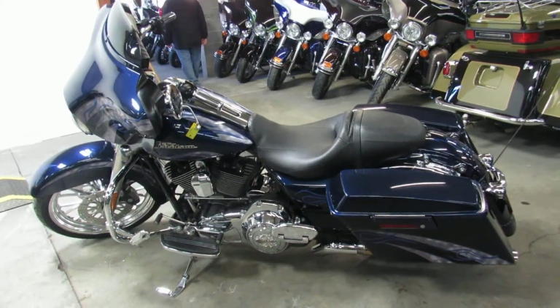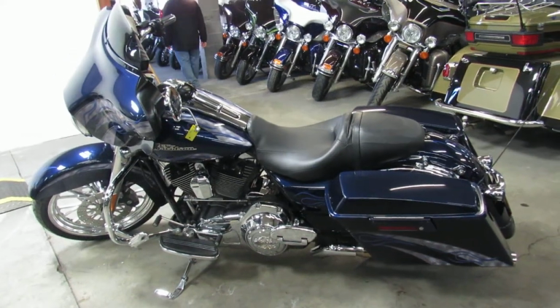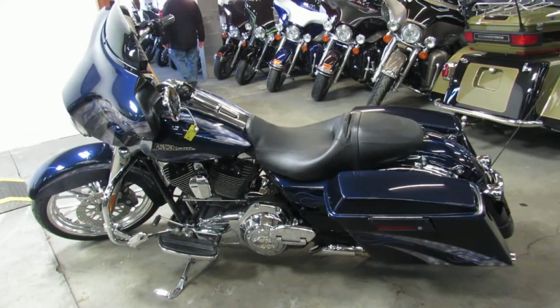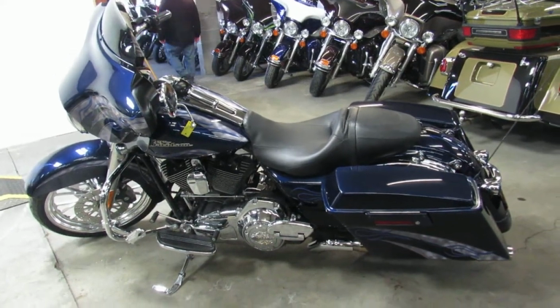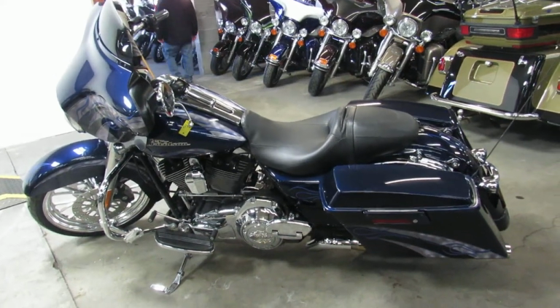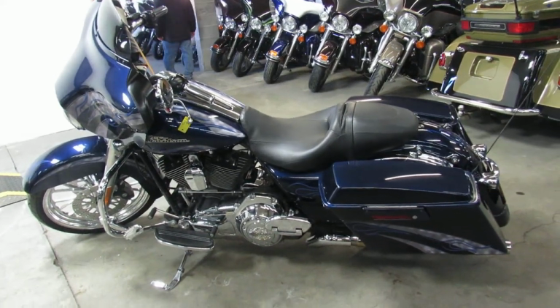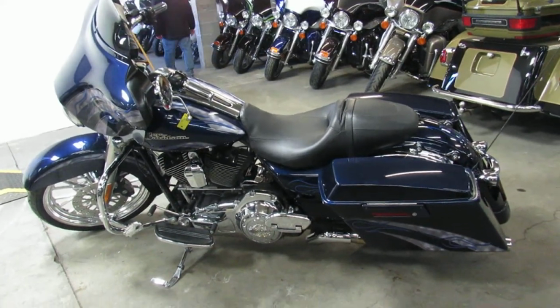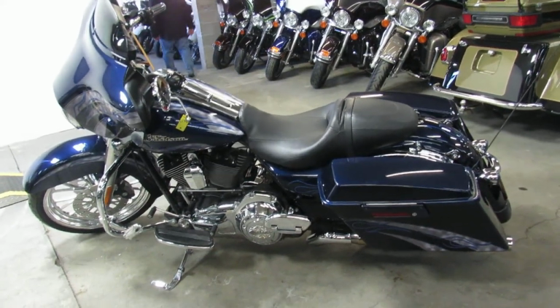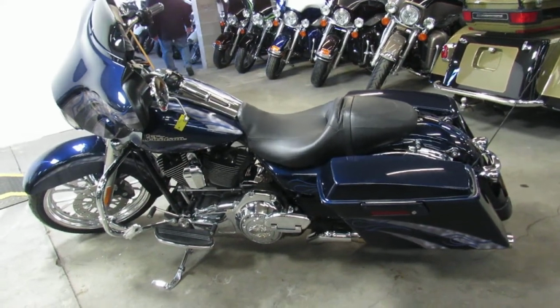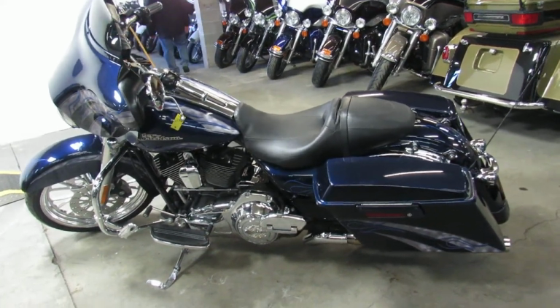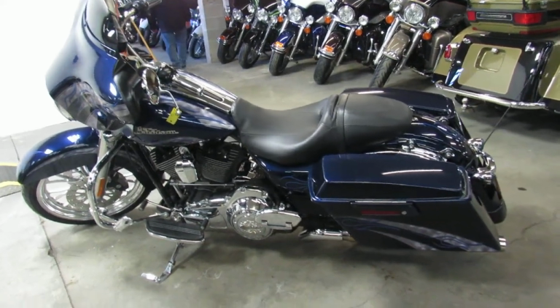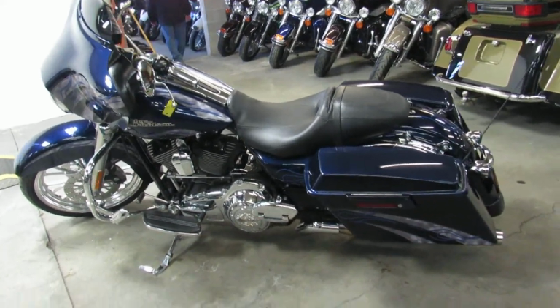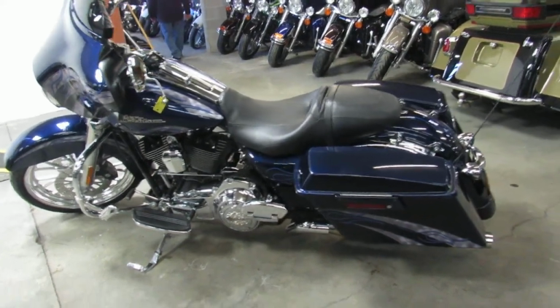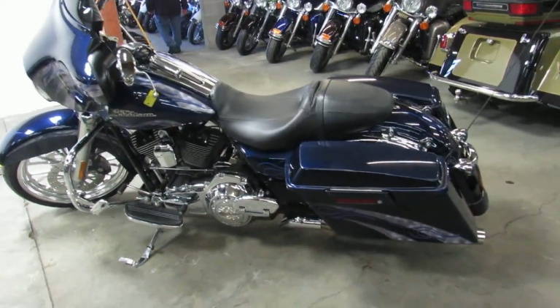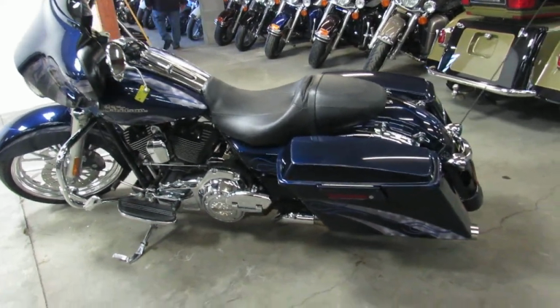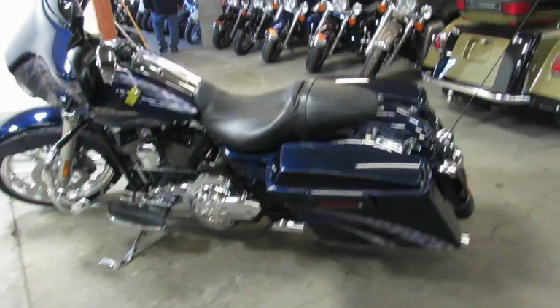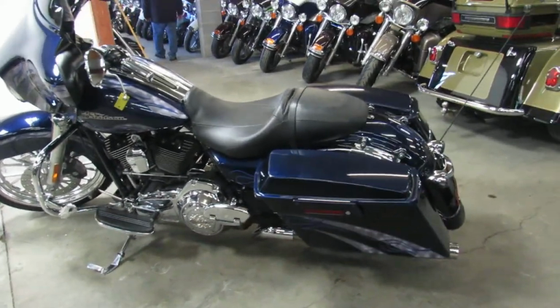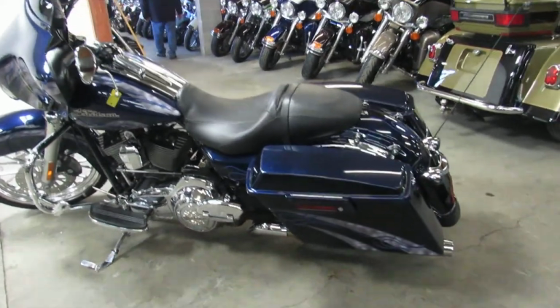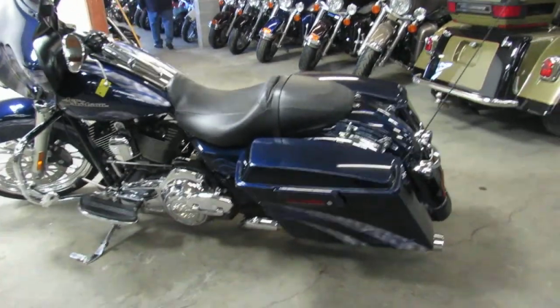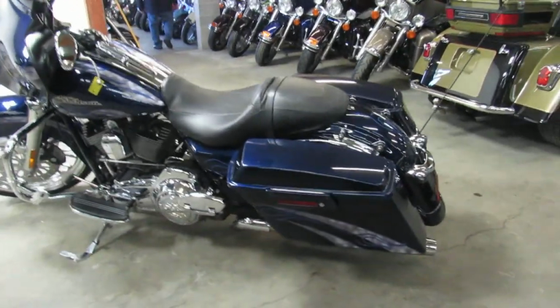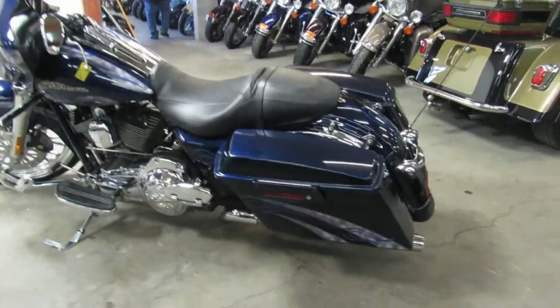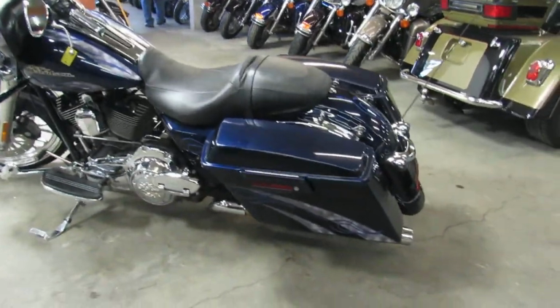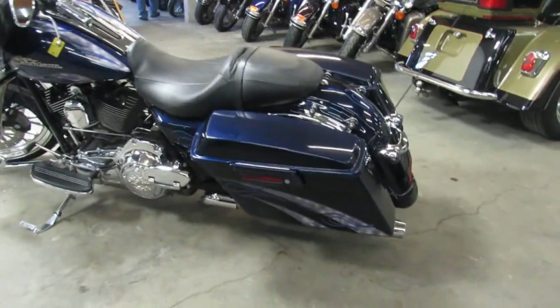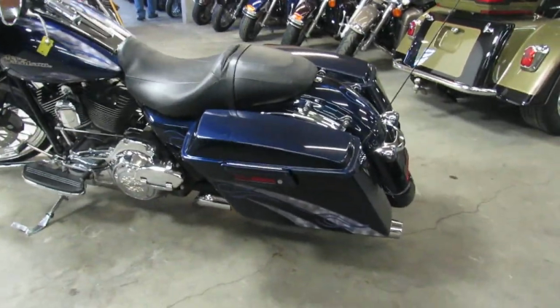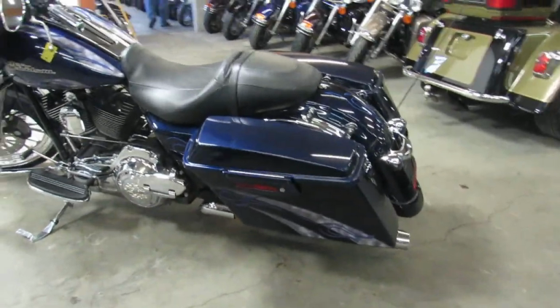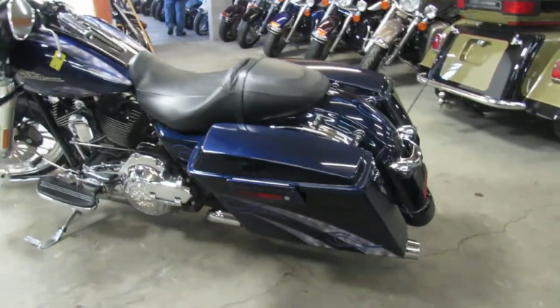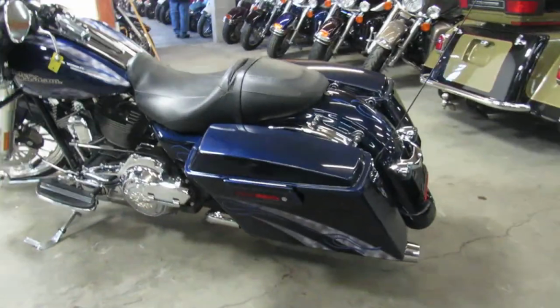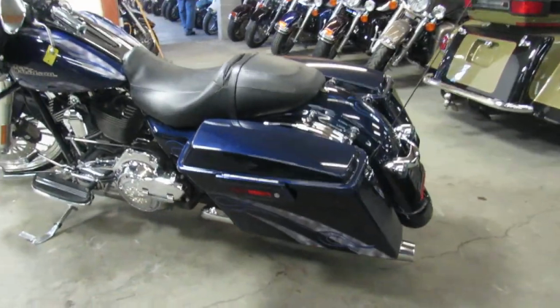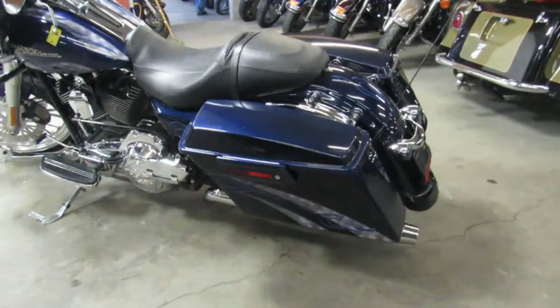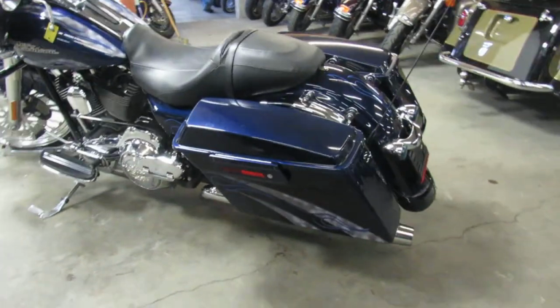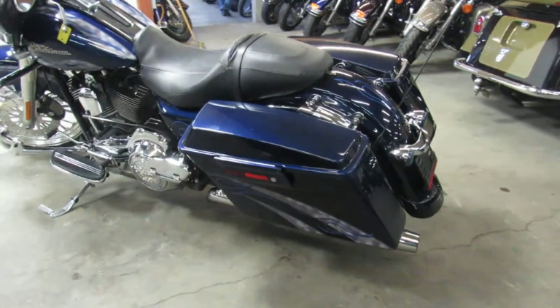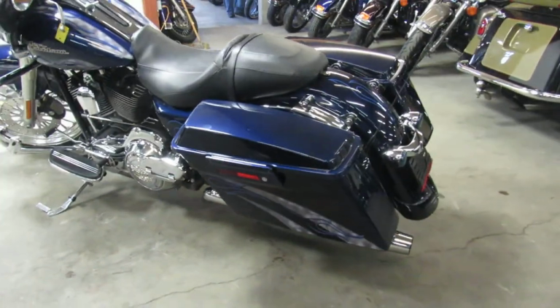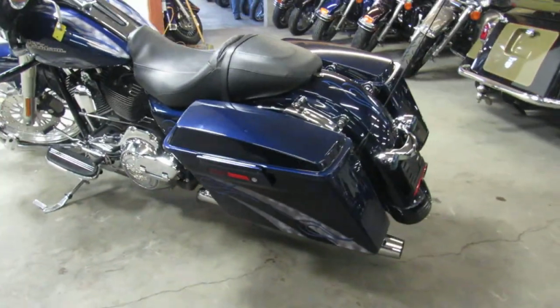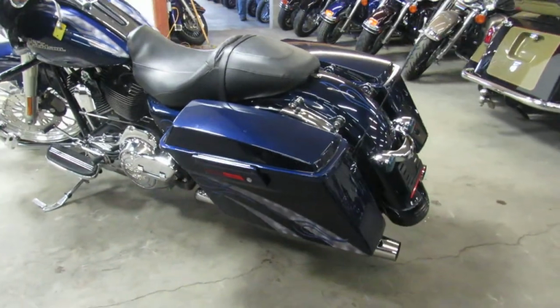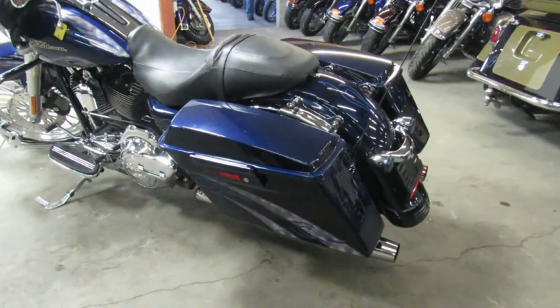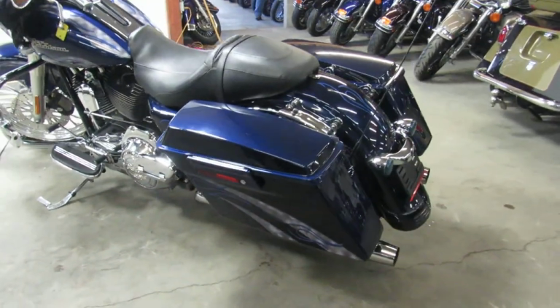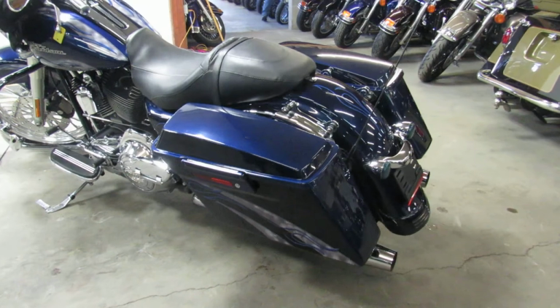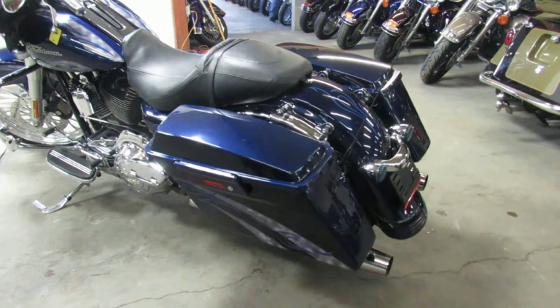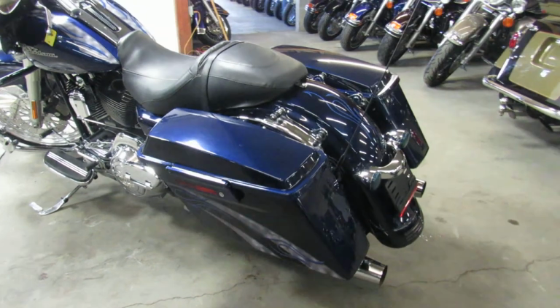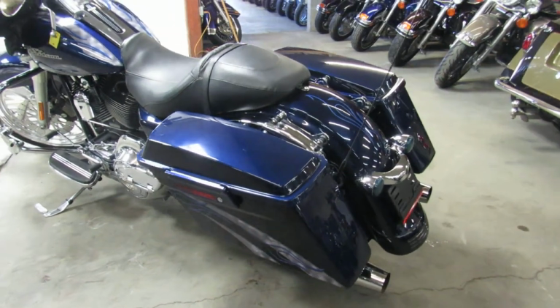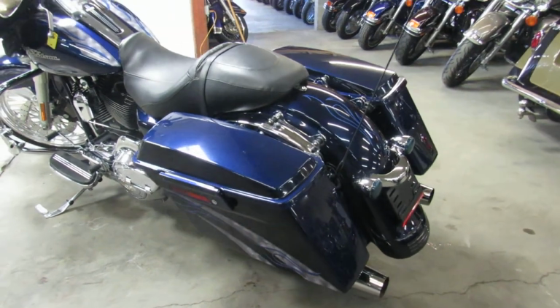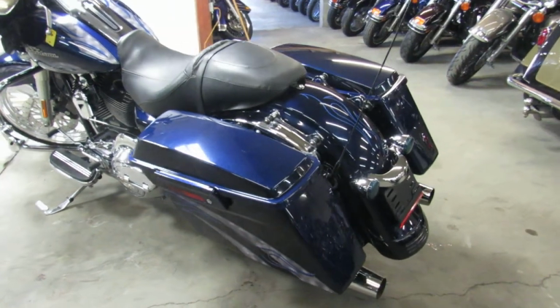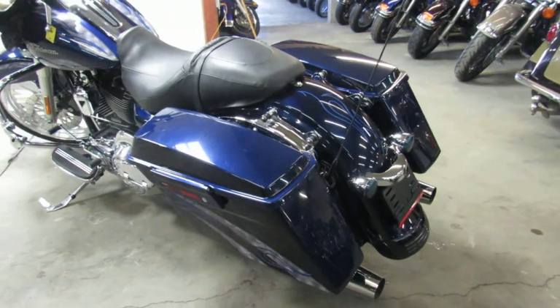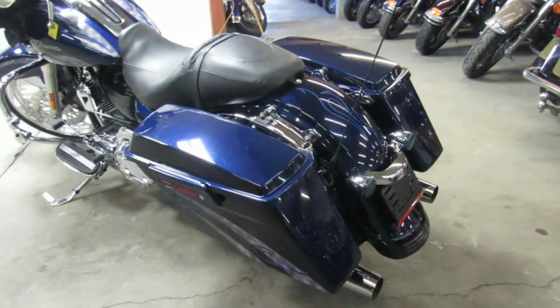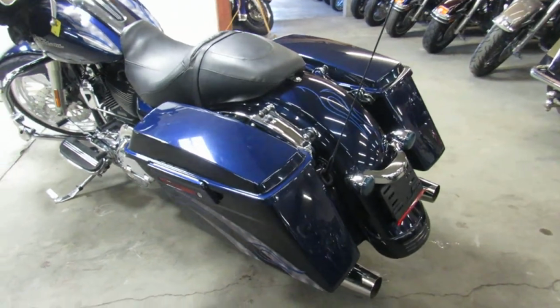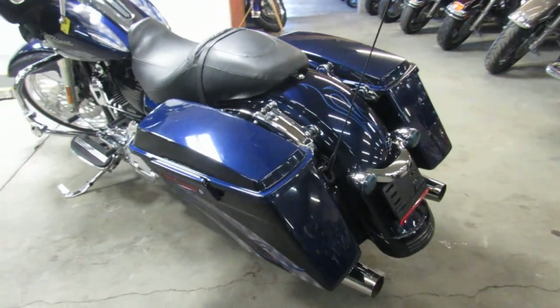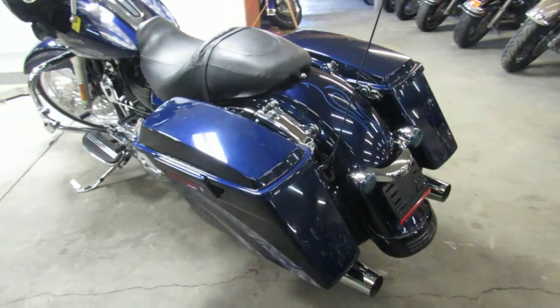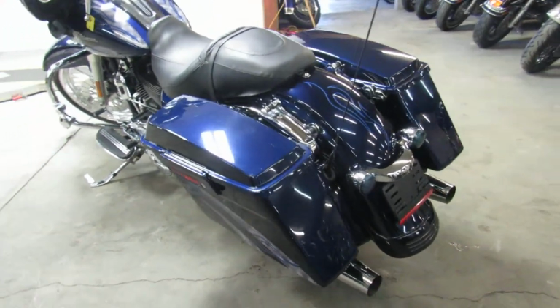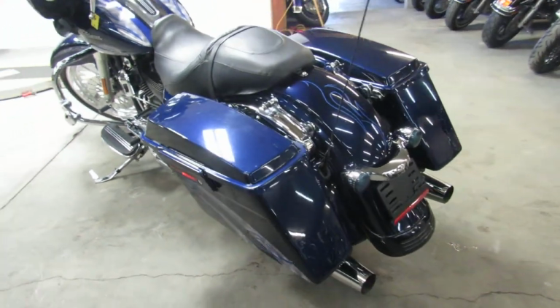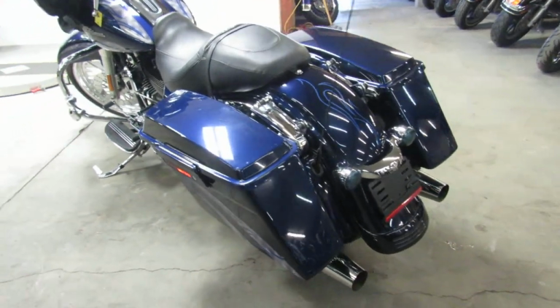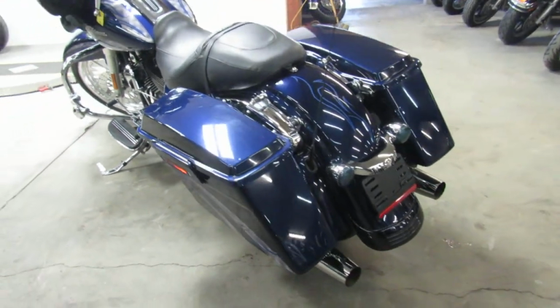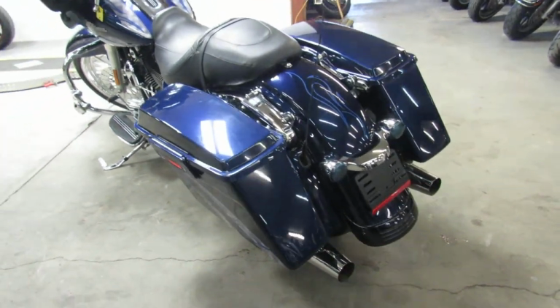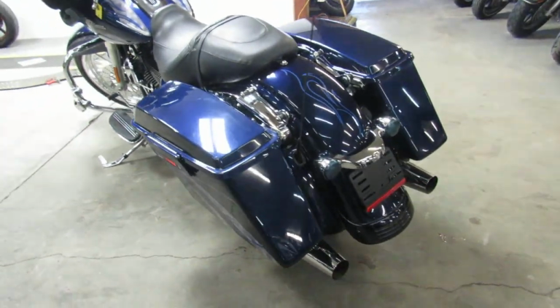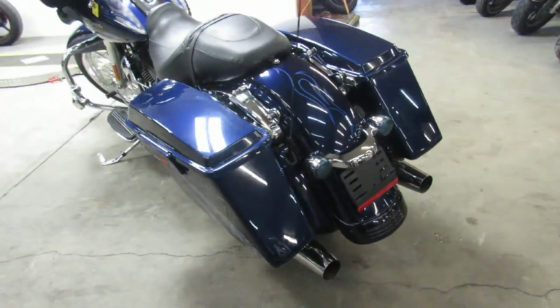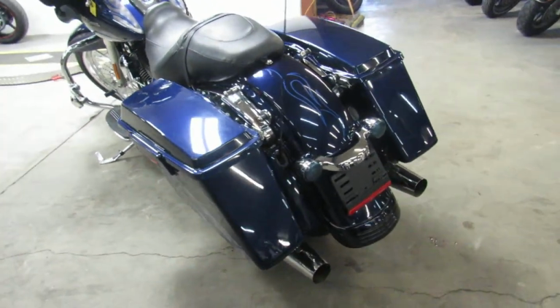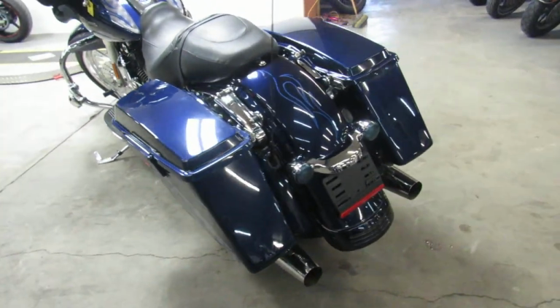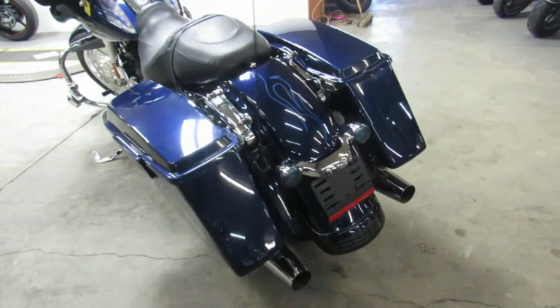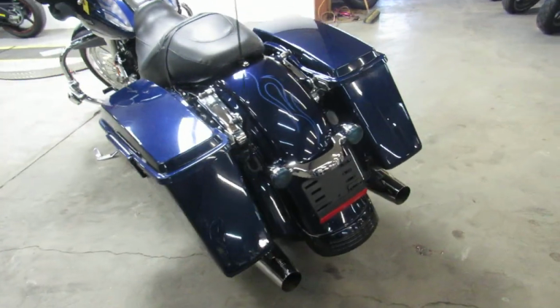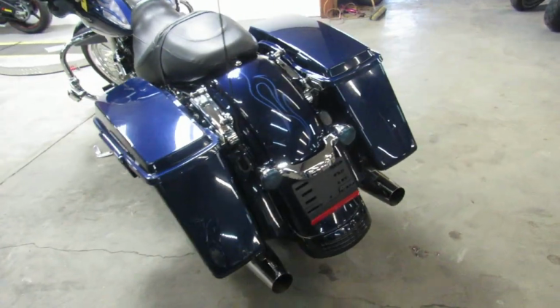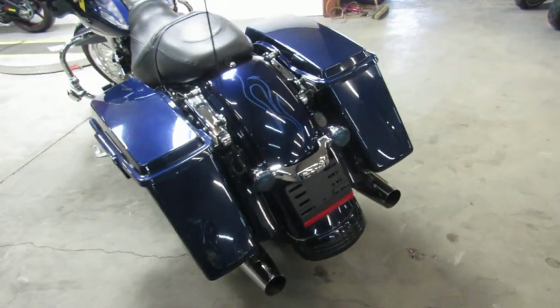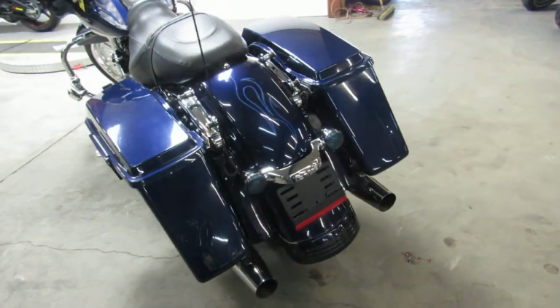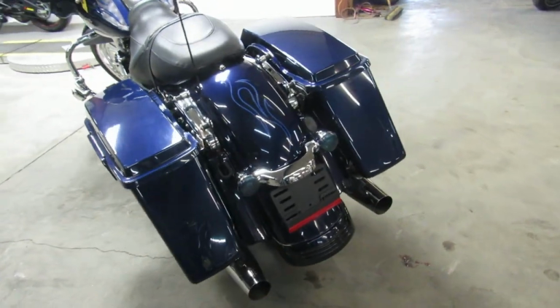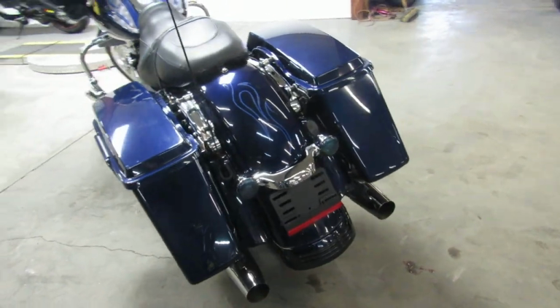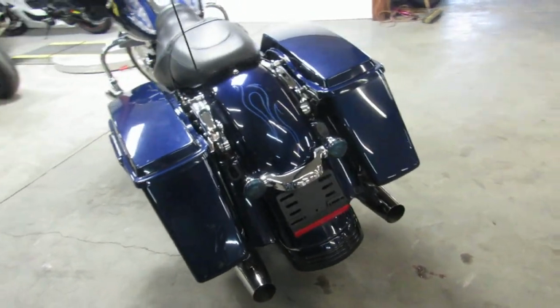Hey guys, ApprovalPowerSports.com here doing some videos on the used Harley-Davidsons — over 80 Street Glides to choose from, all used.